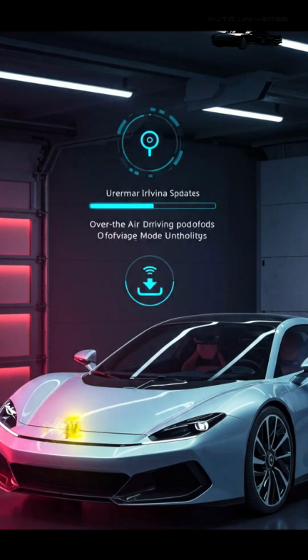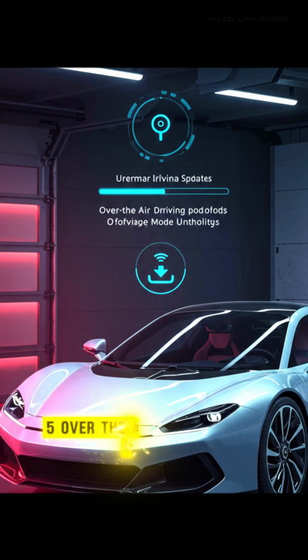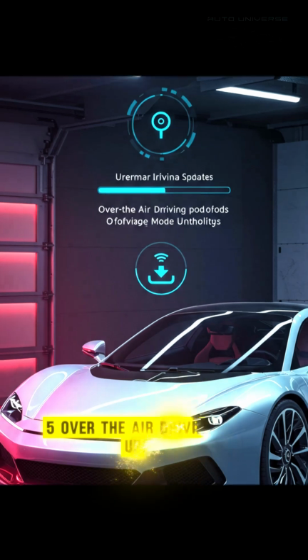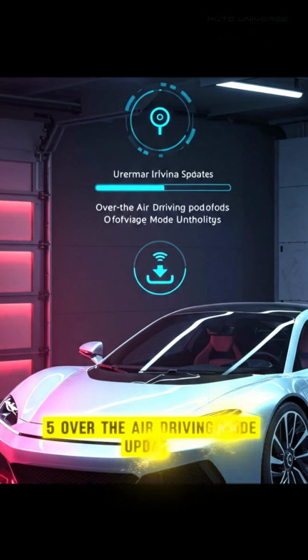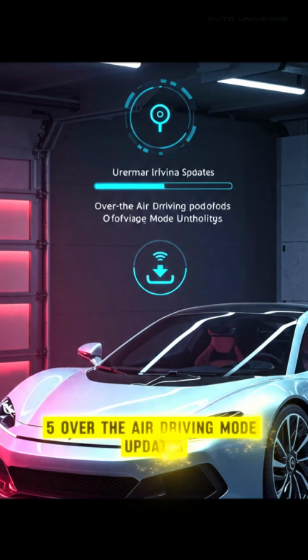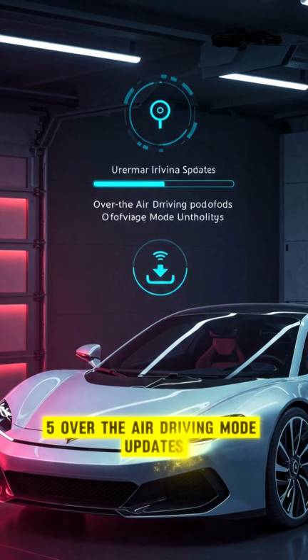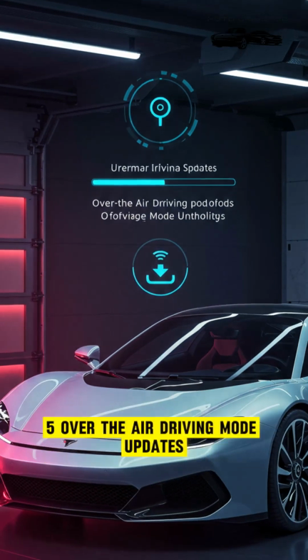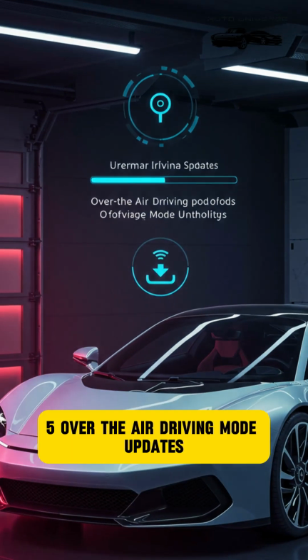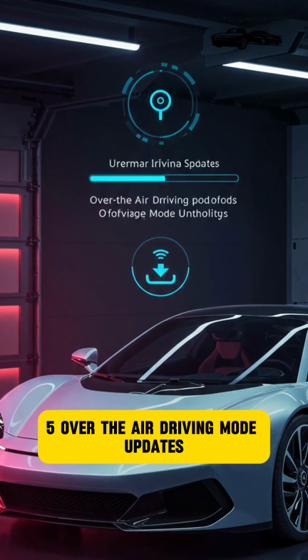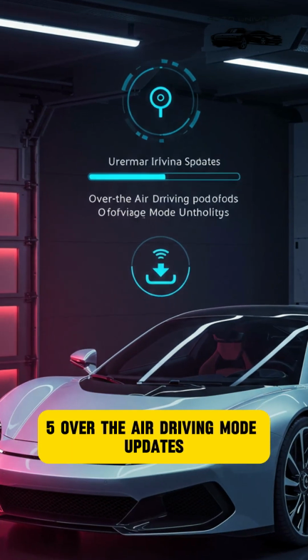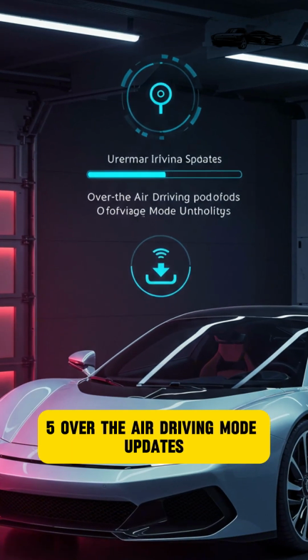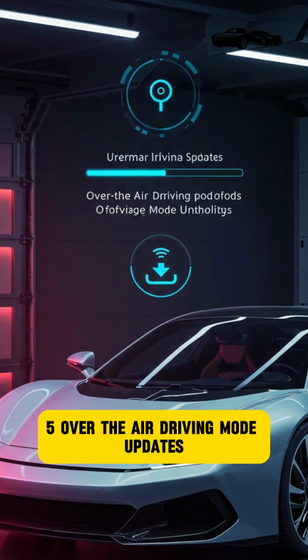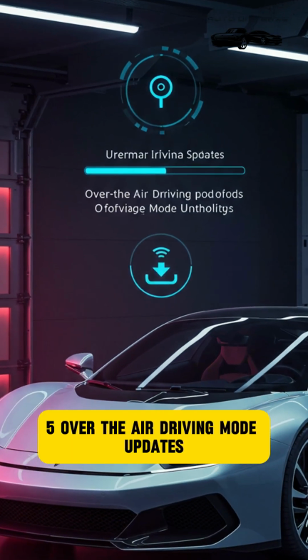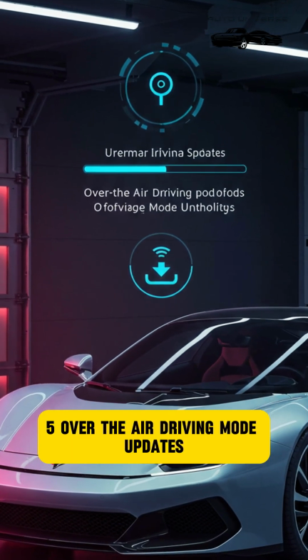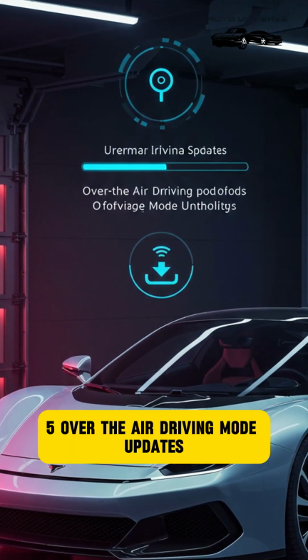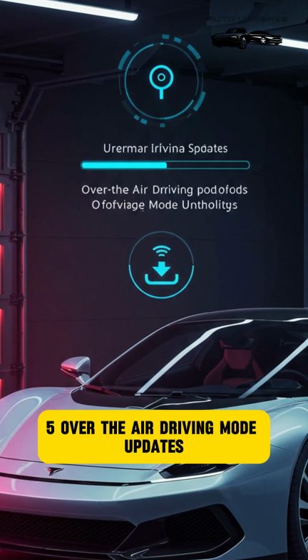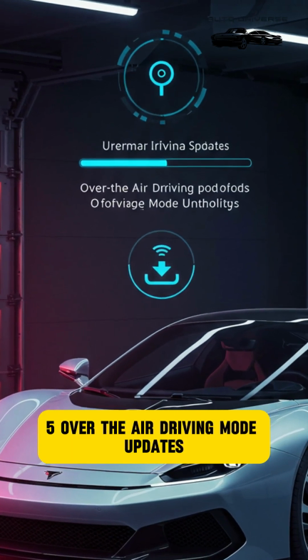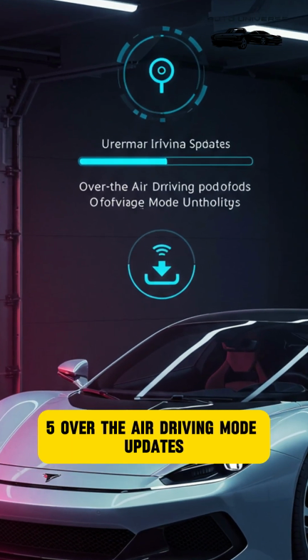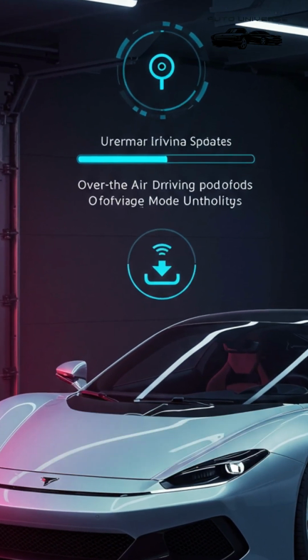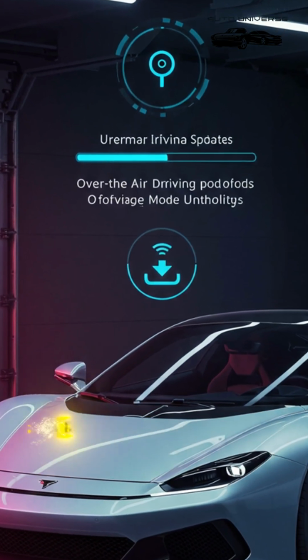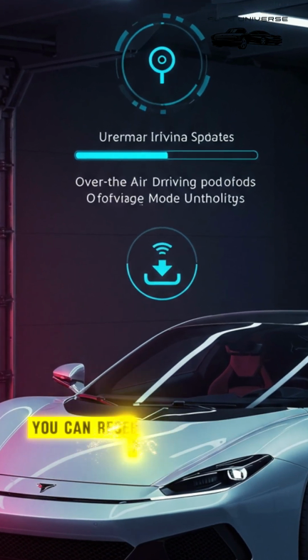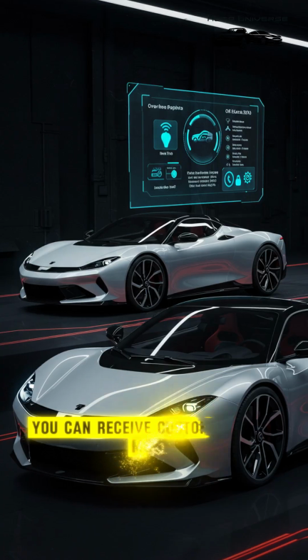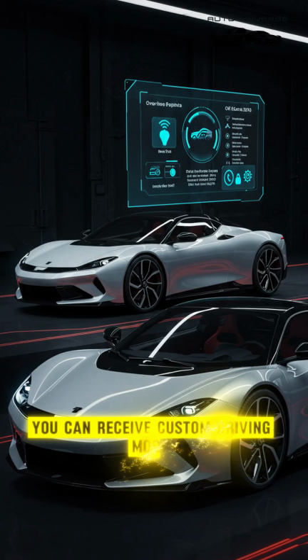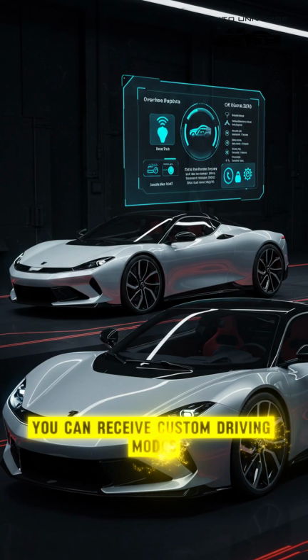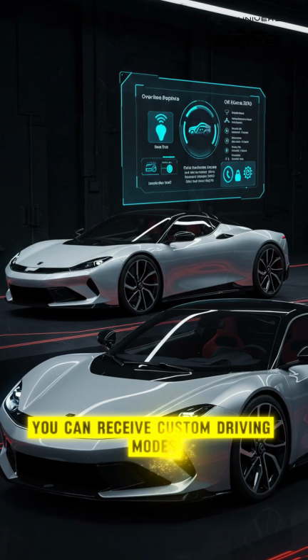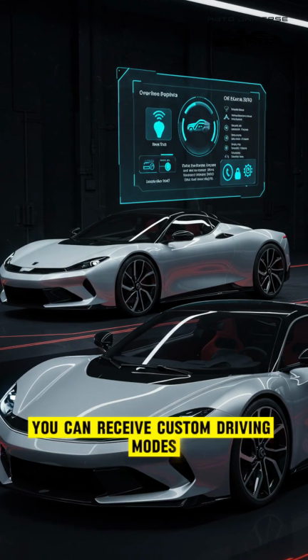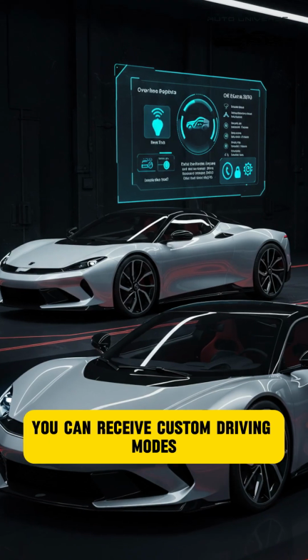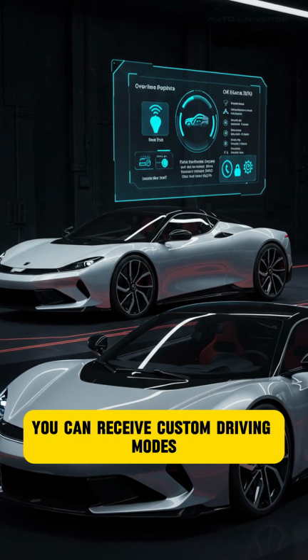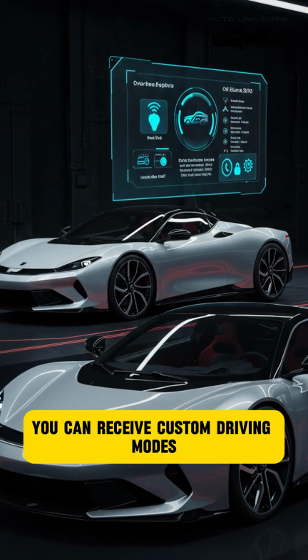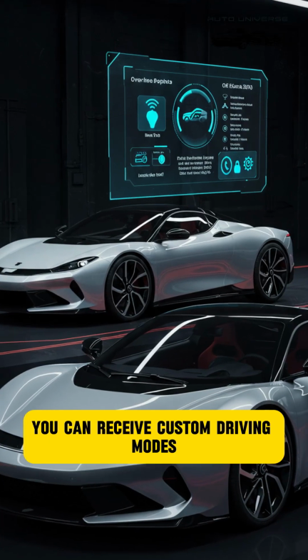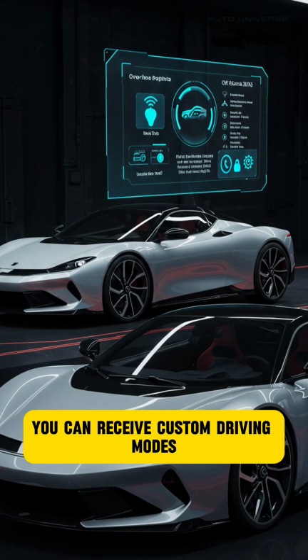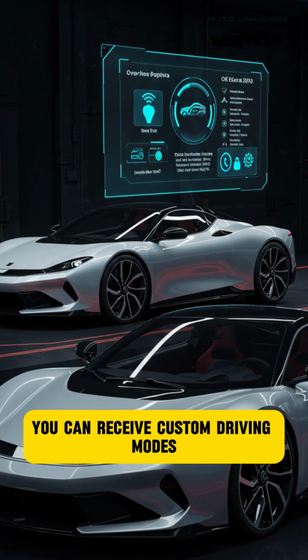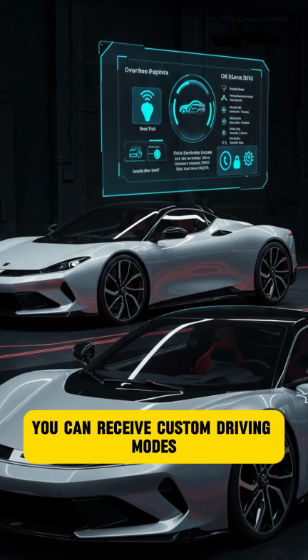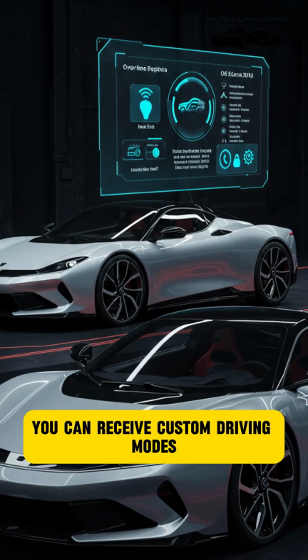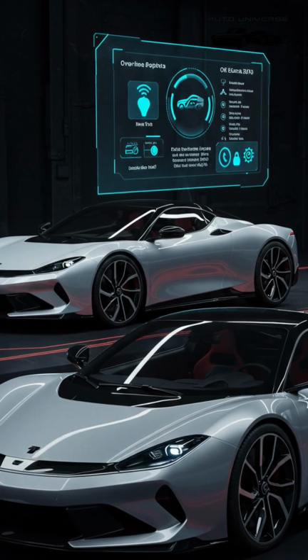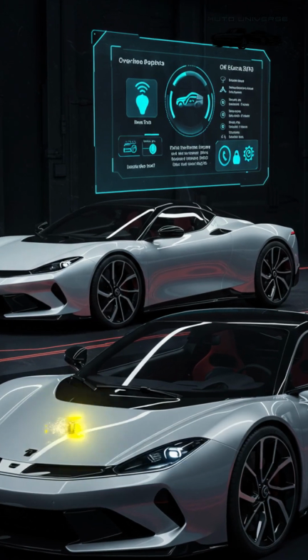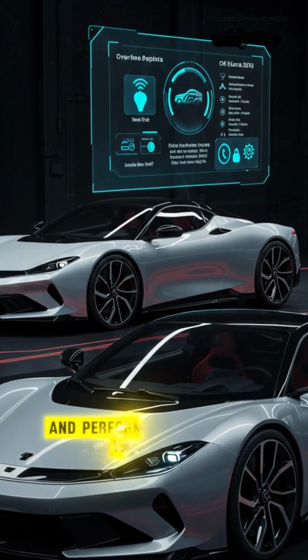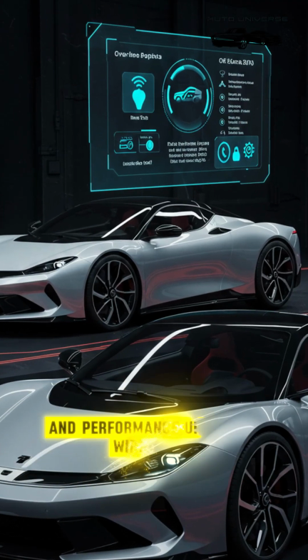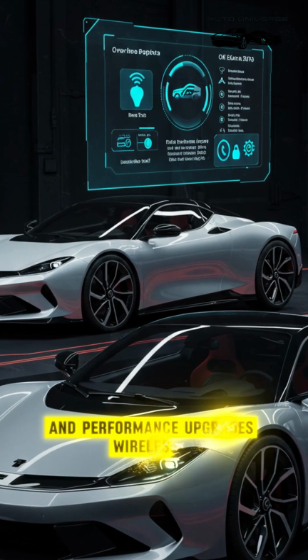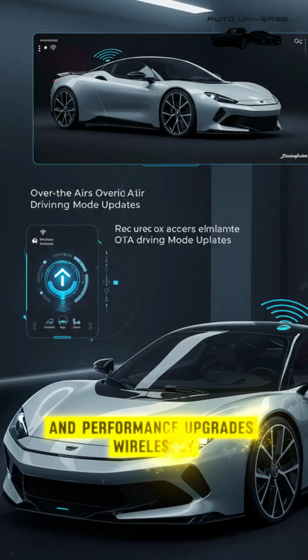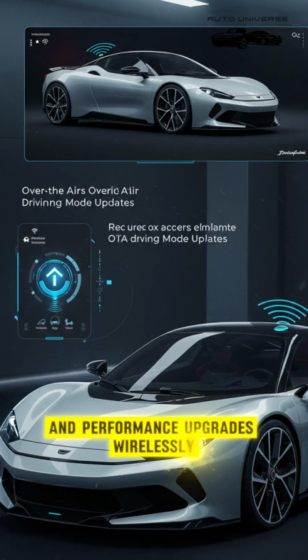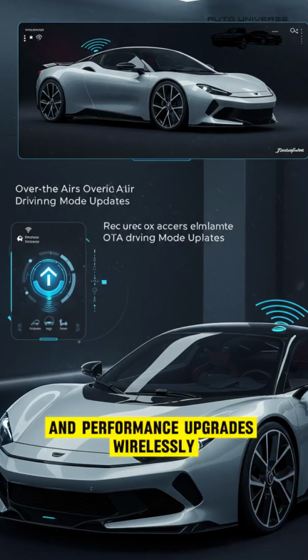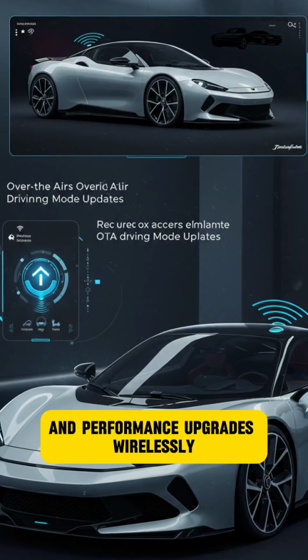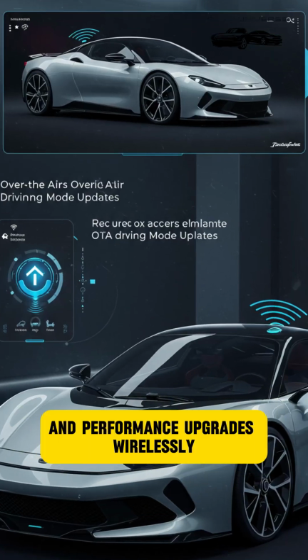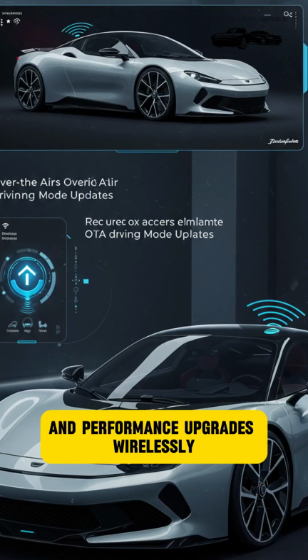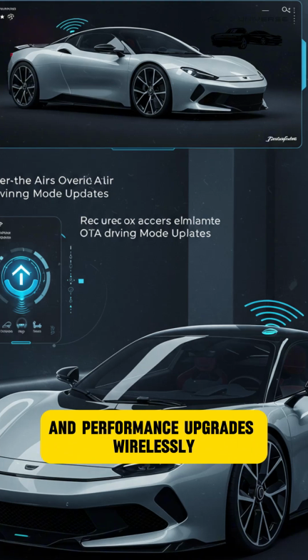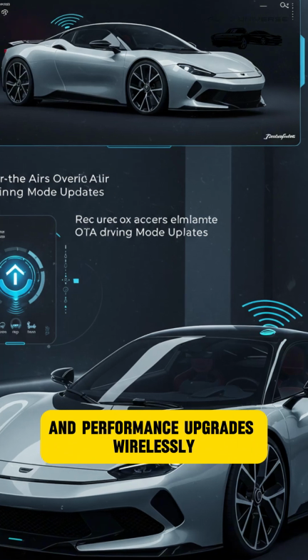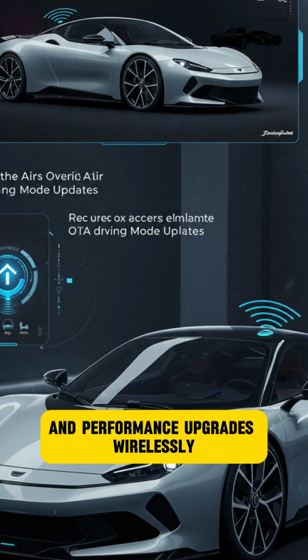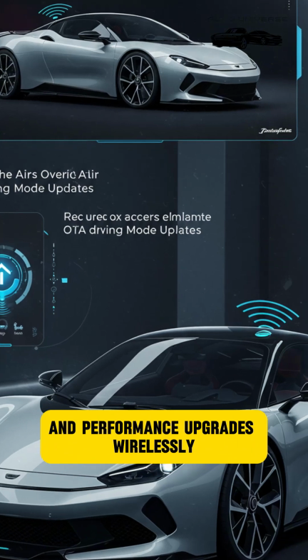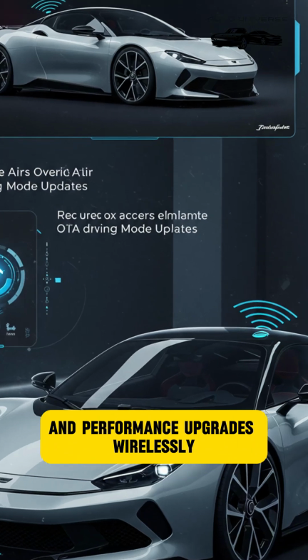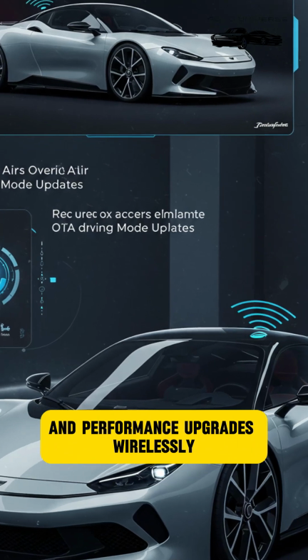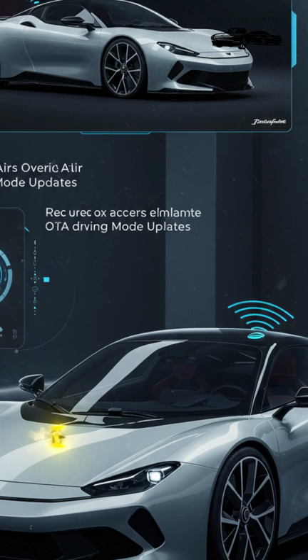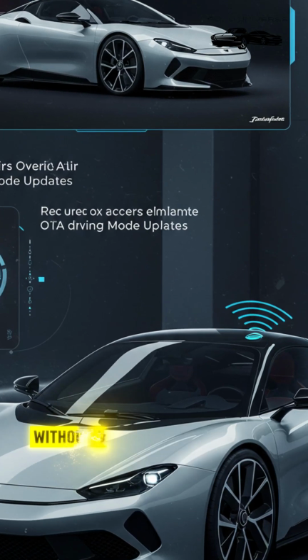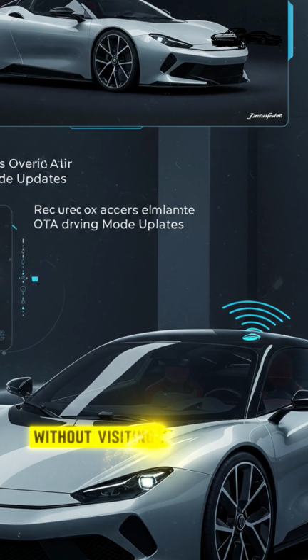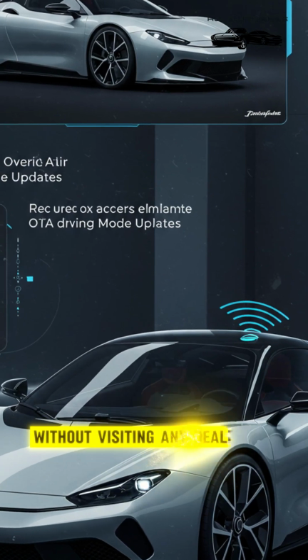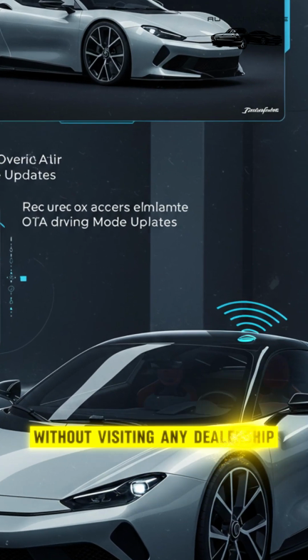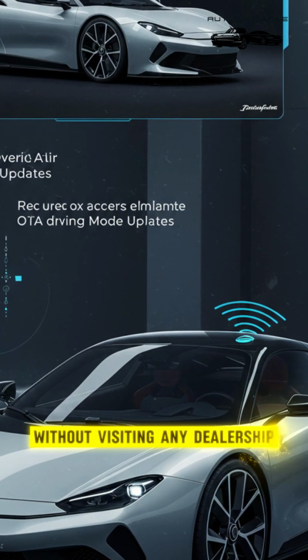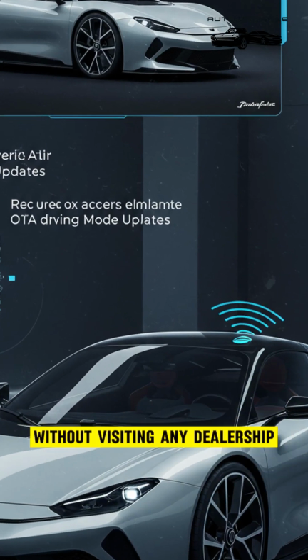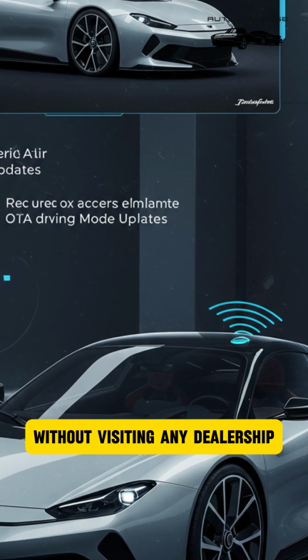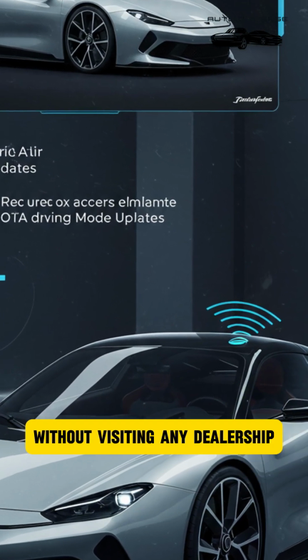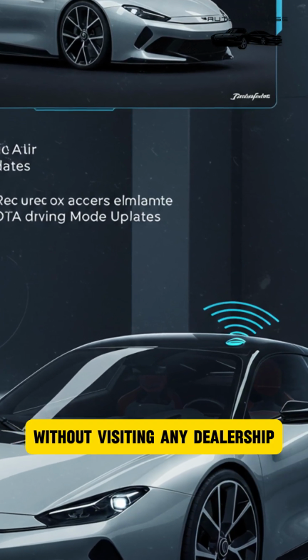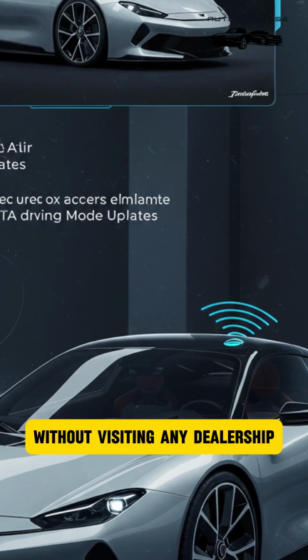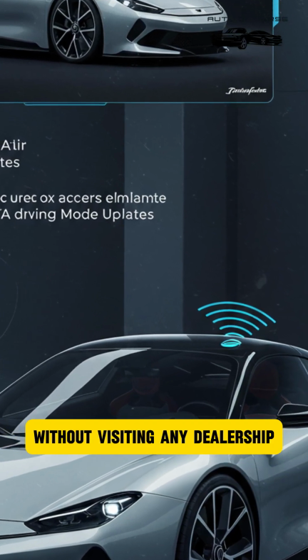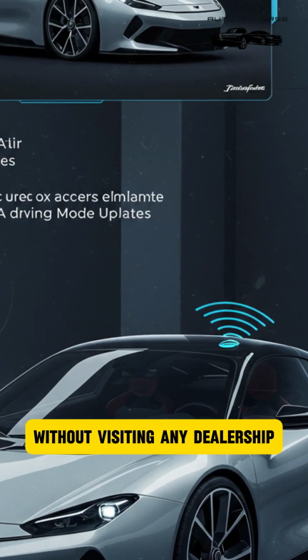Feature 5: Over-the-Air Driving Mode Updates. You can receive custom driving modes and performance upgrades wirelessly, without visiting any dealership.